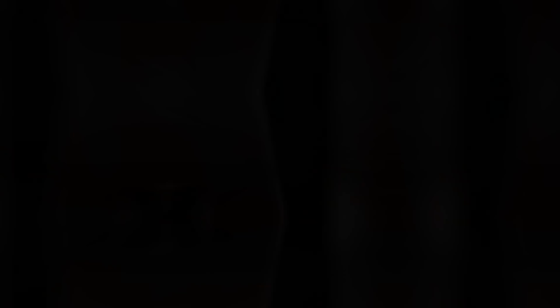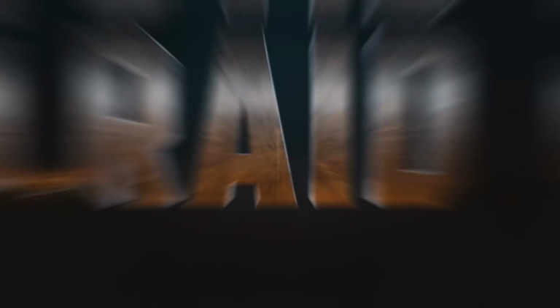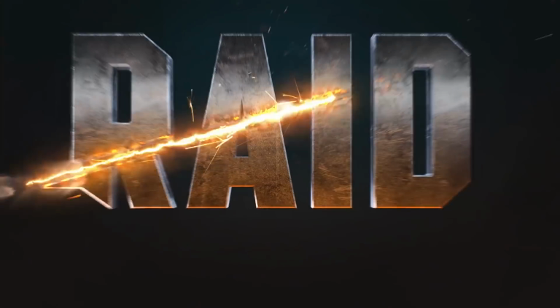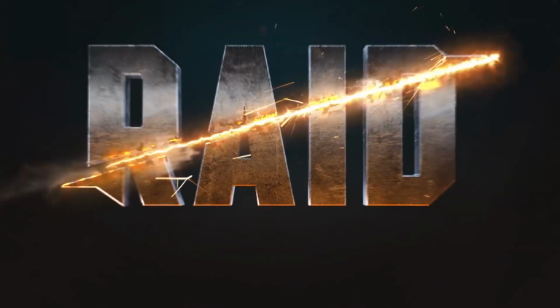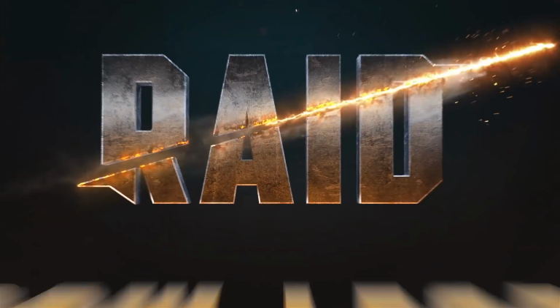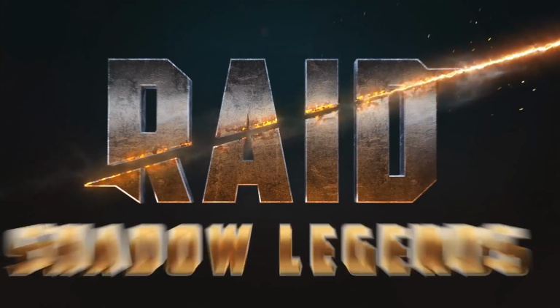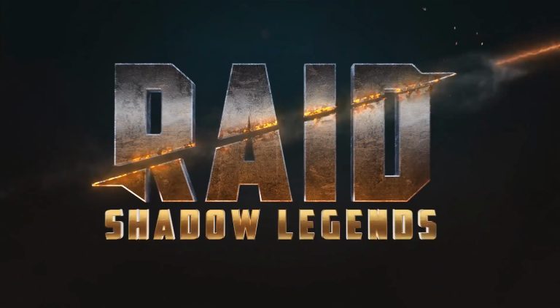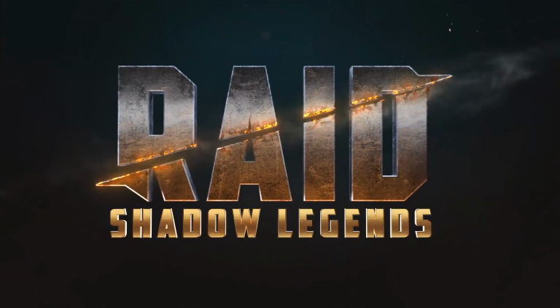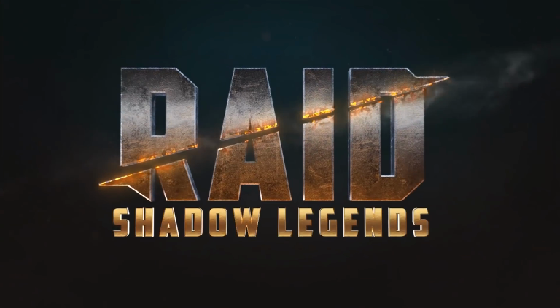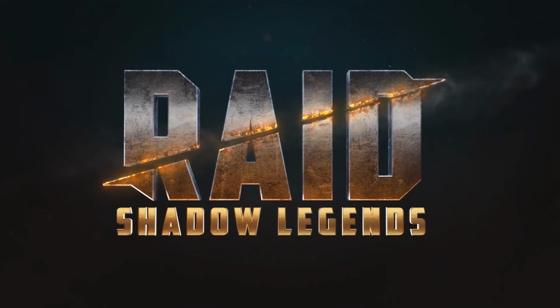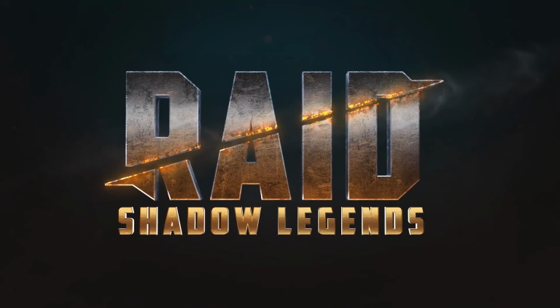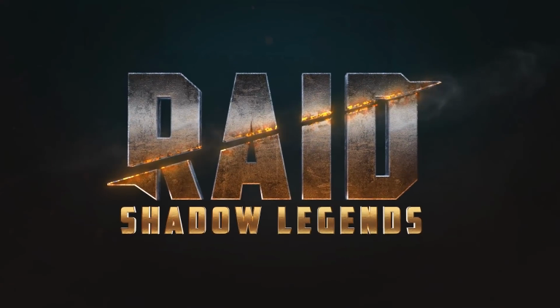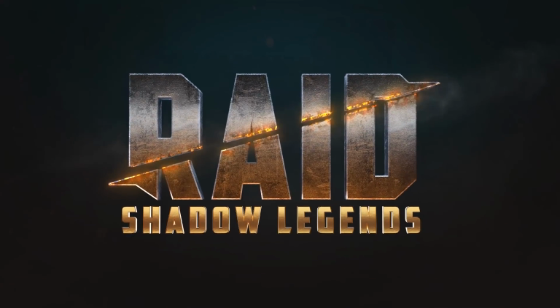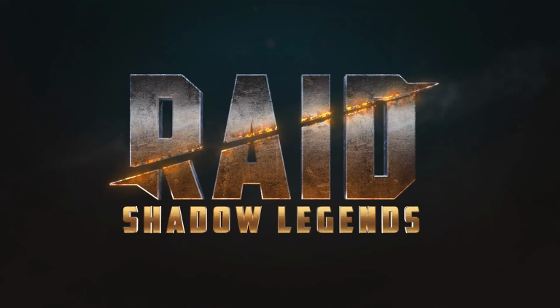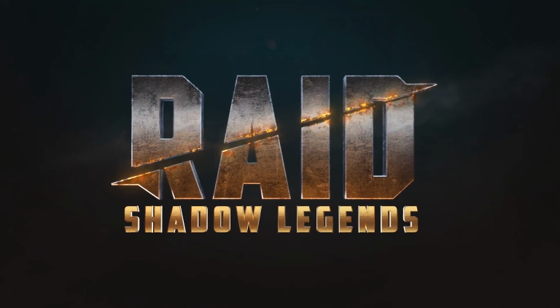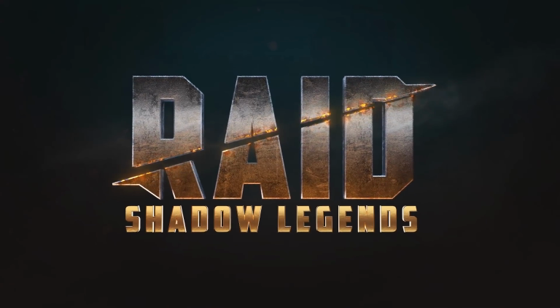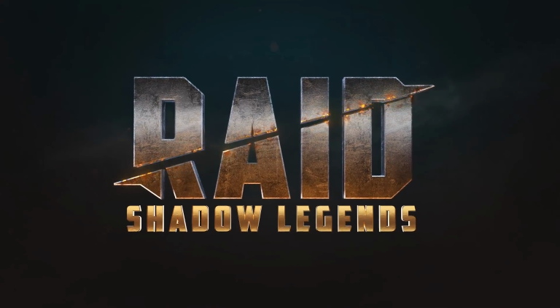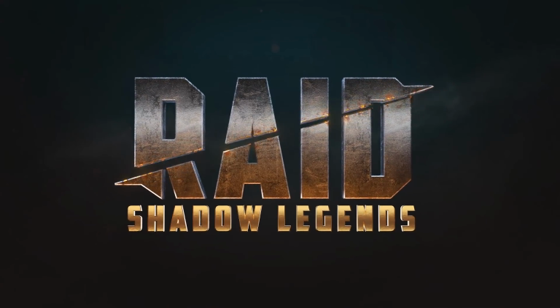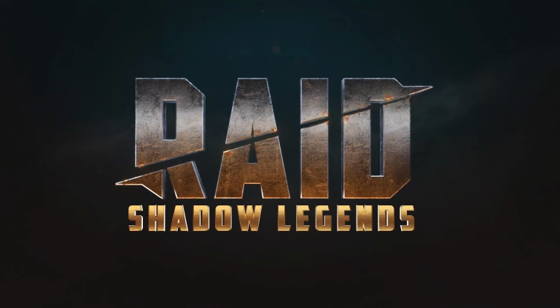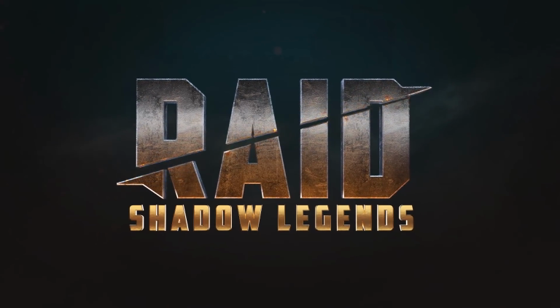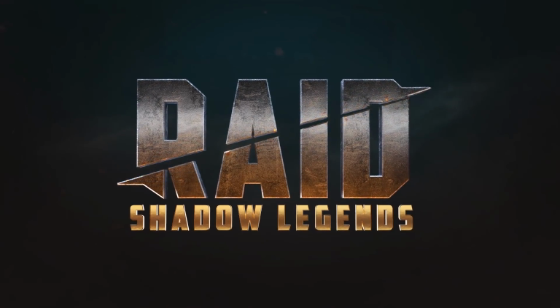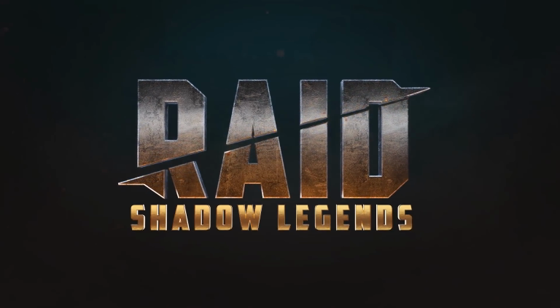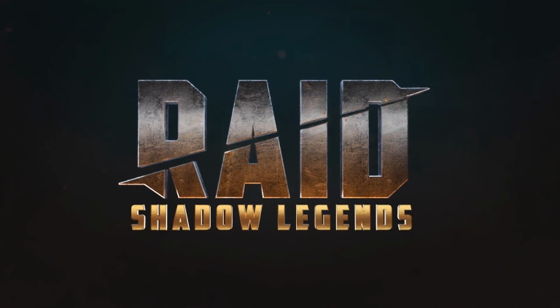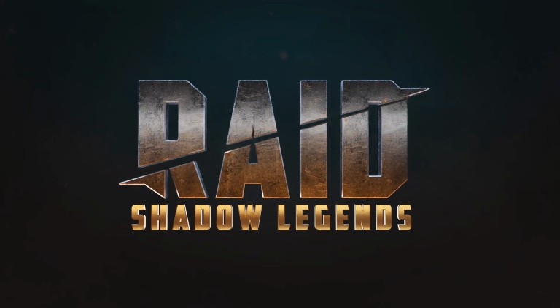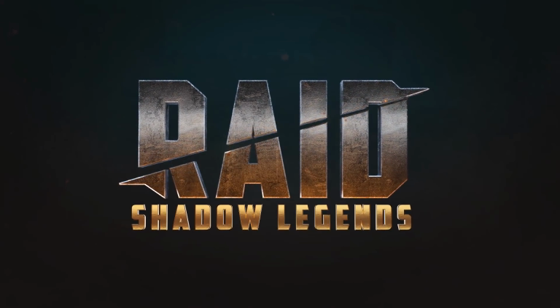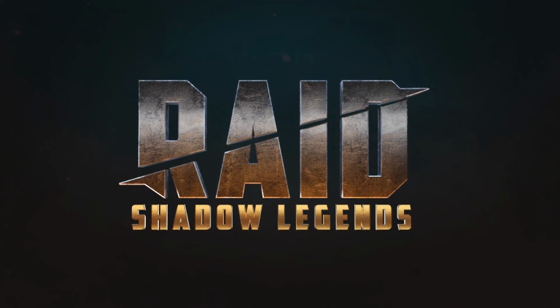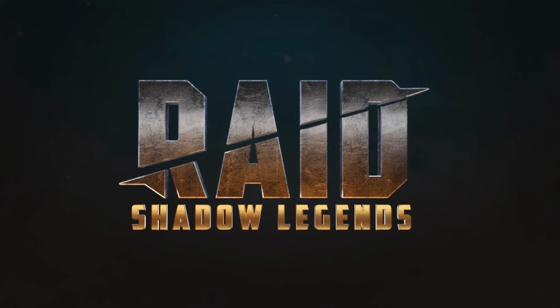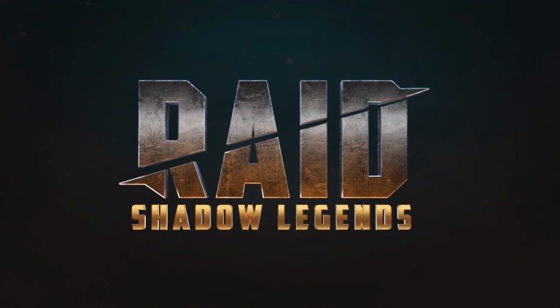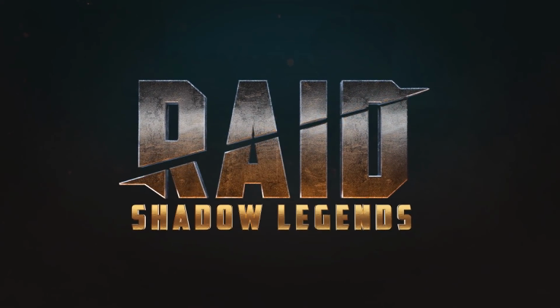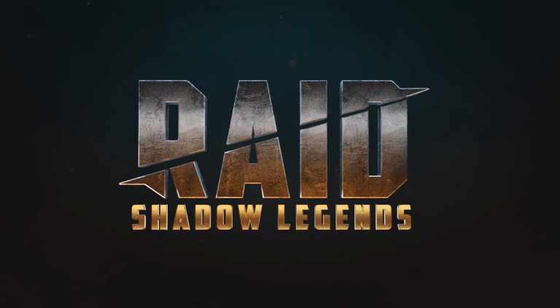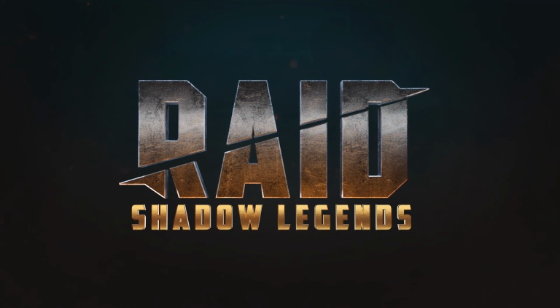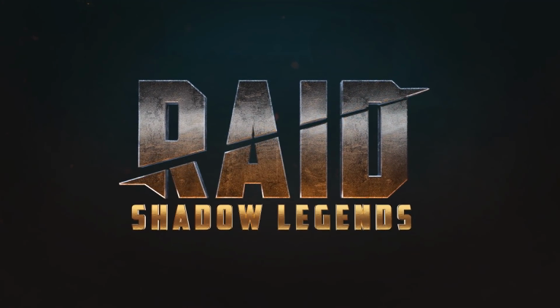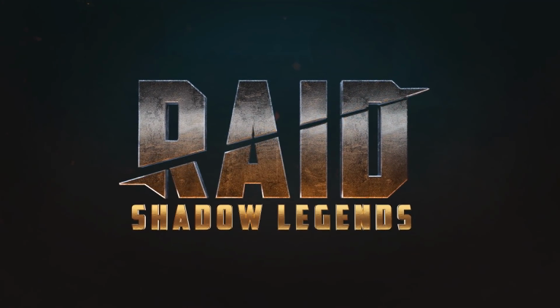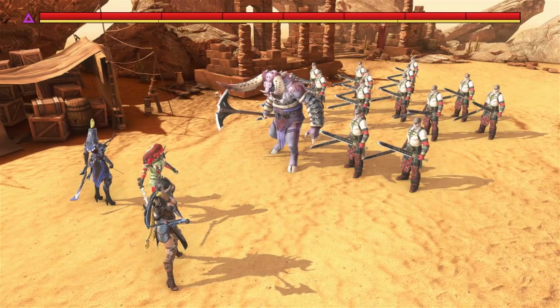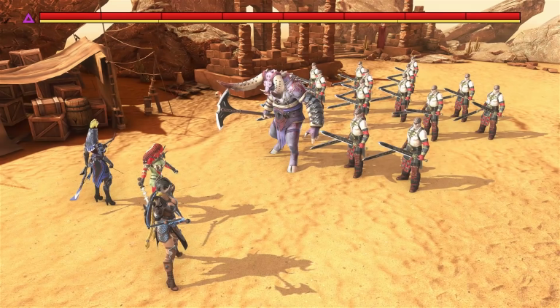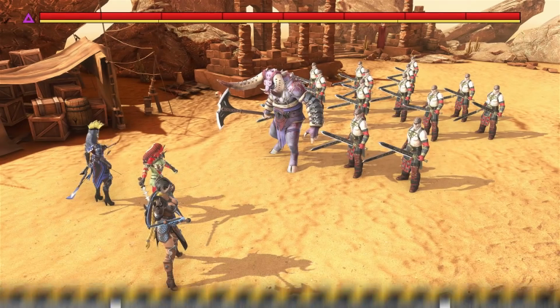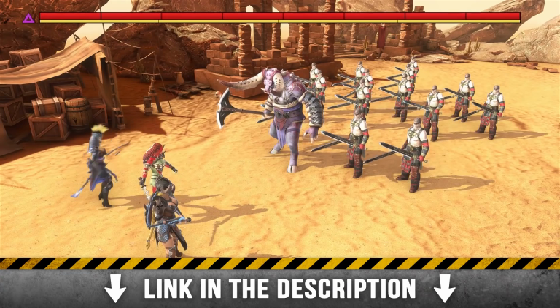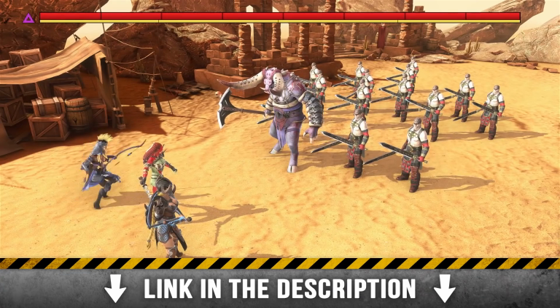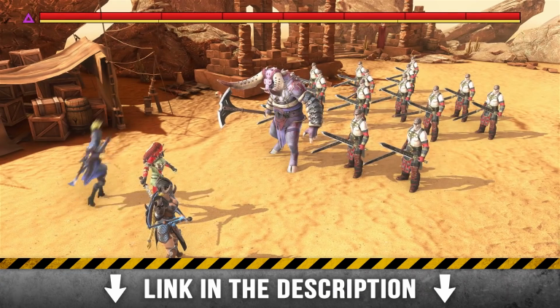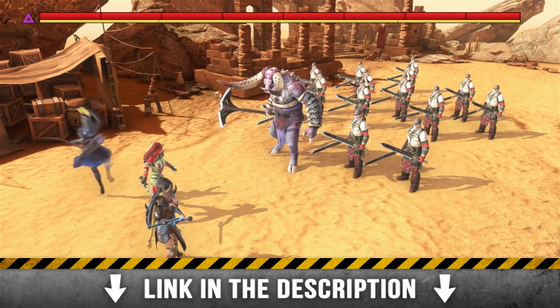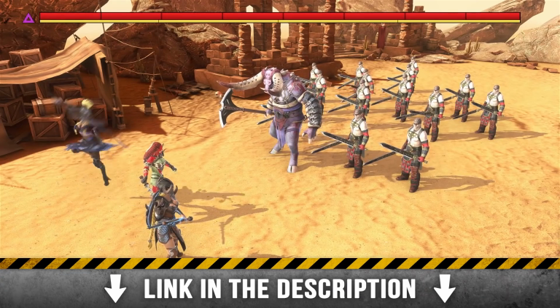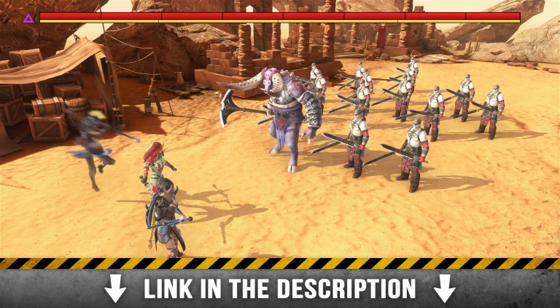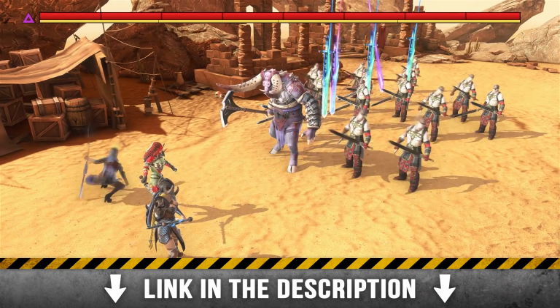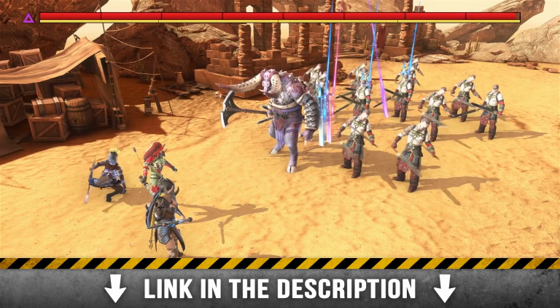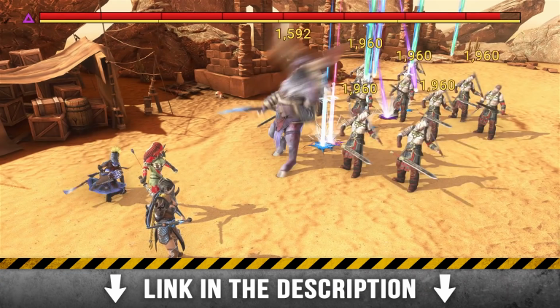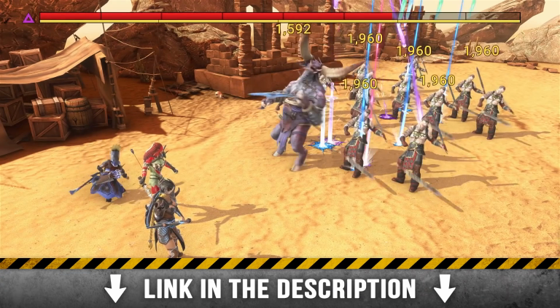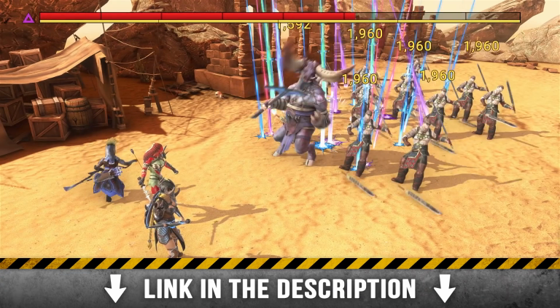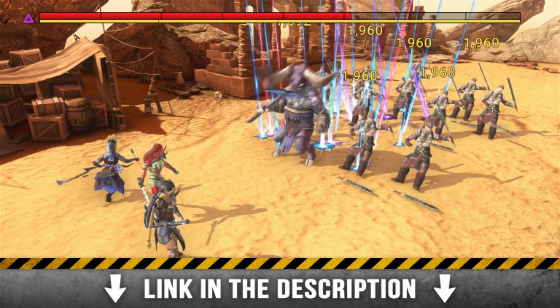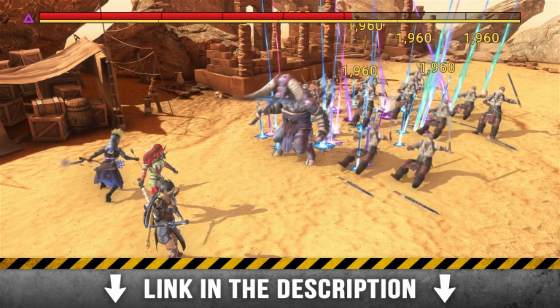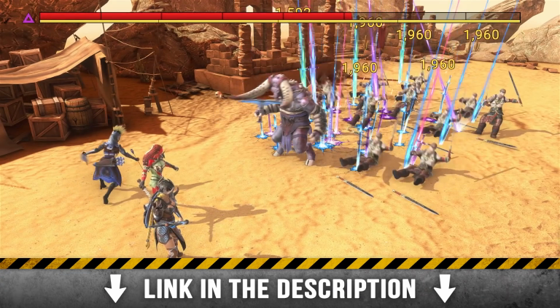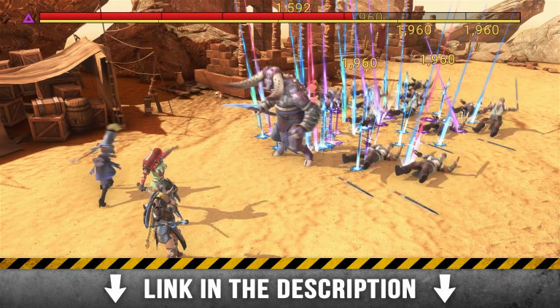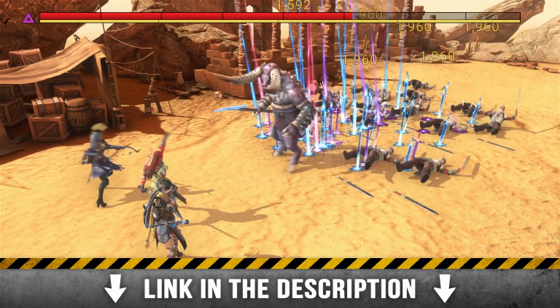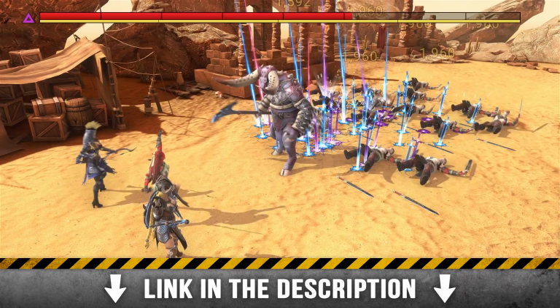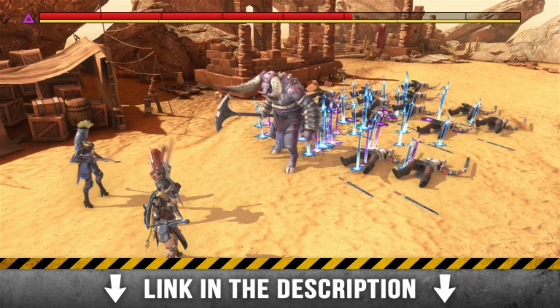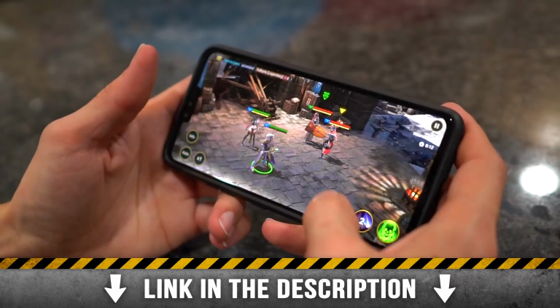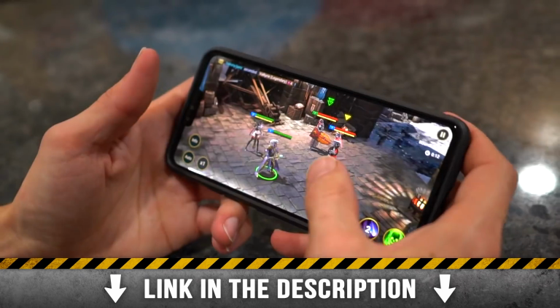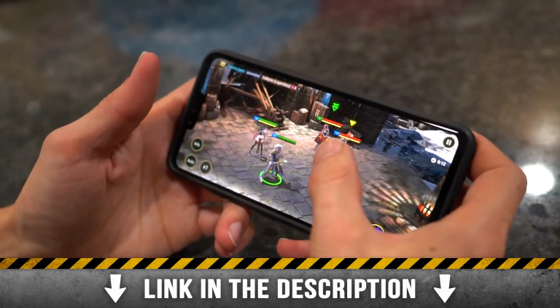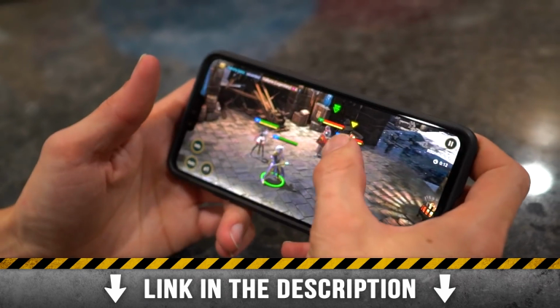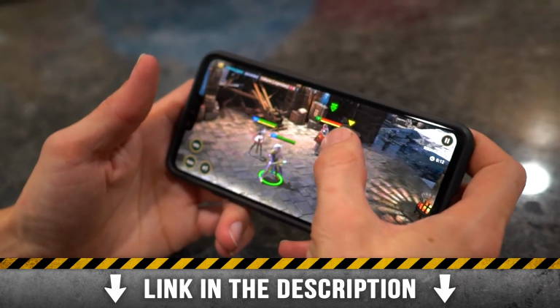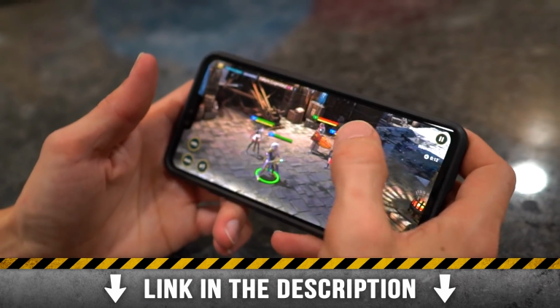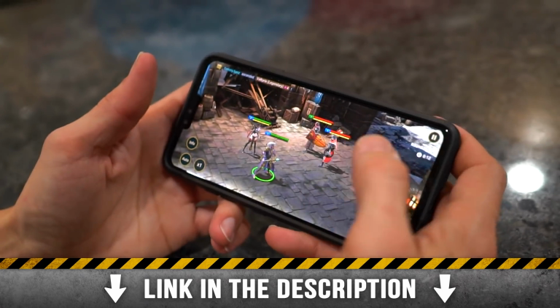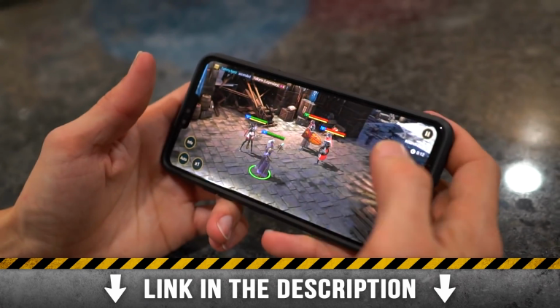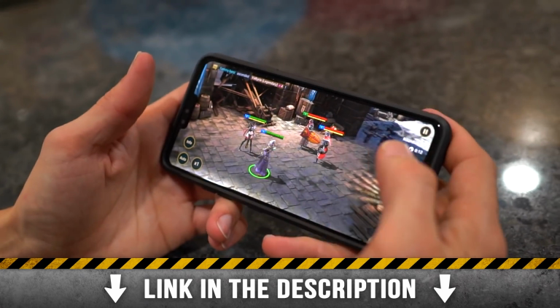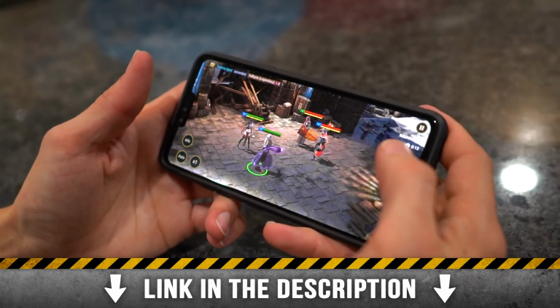Today's video is sponsored by the mobile game Raid Shadow Legends. Use our links below to download Raid yourself to your mobile phone or PC.